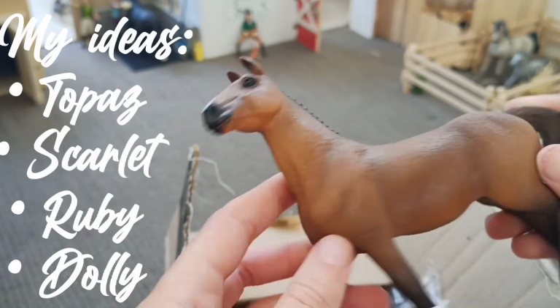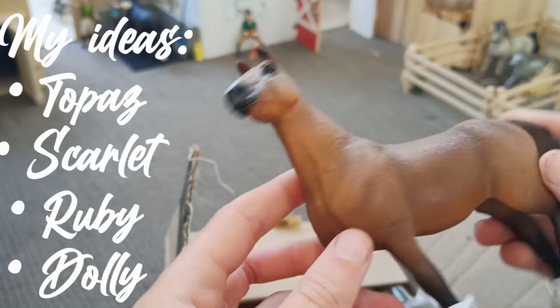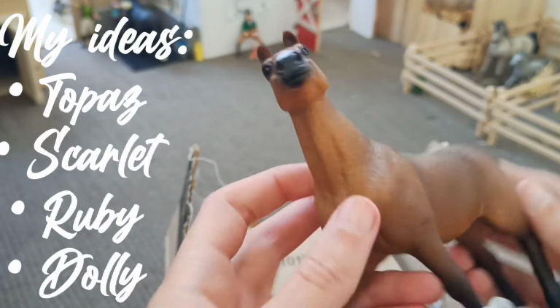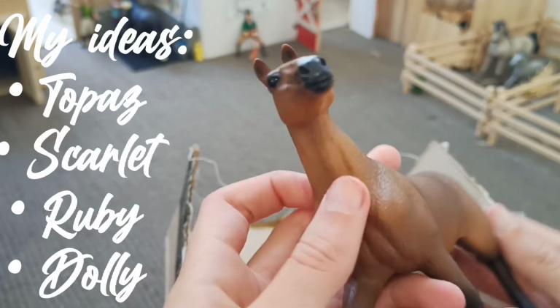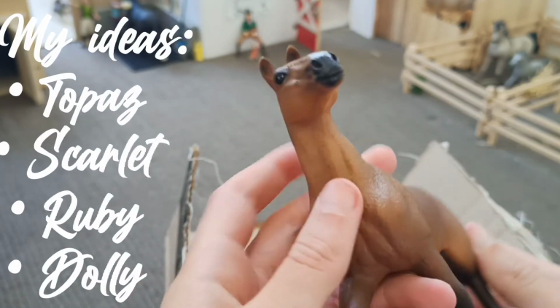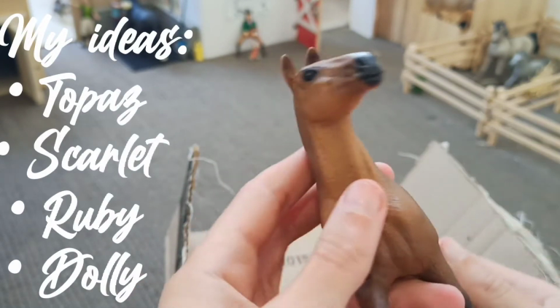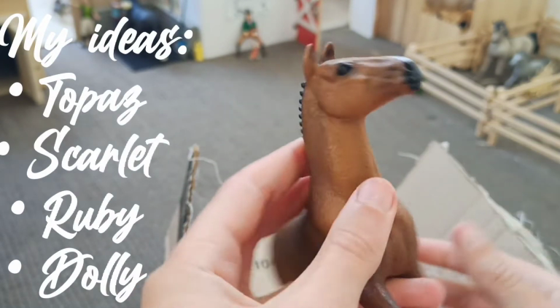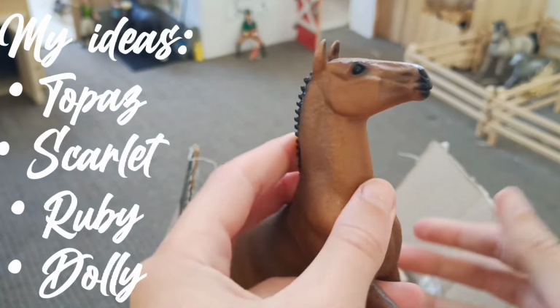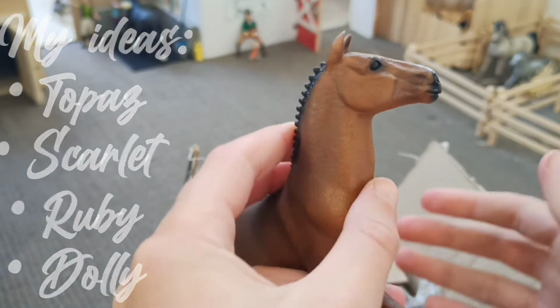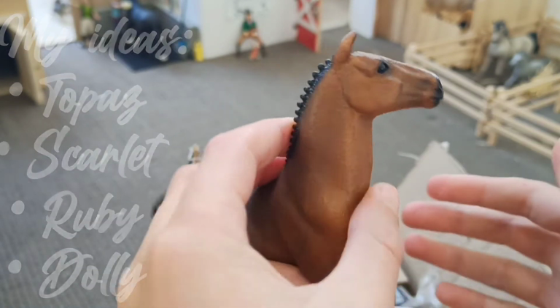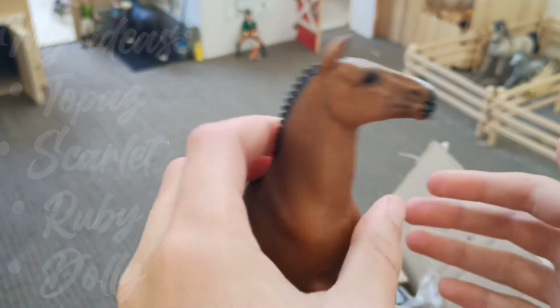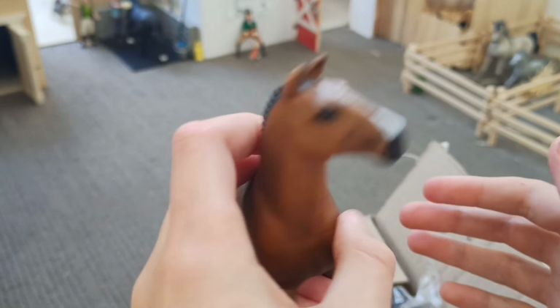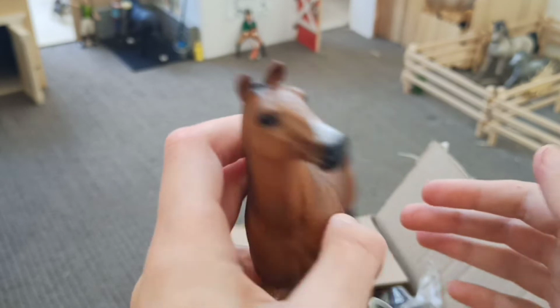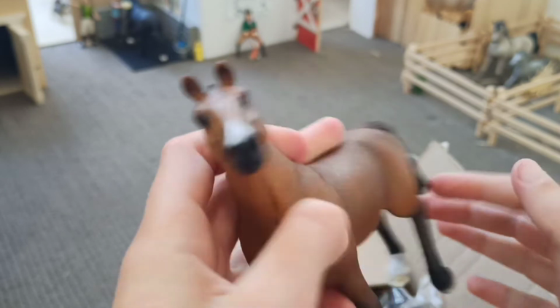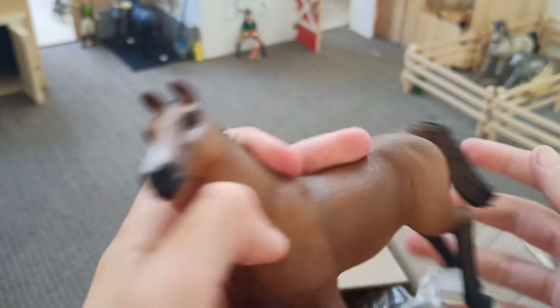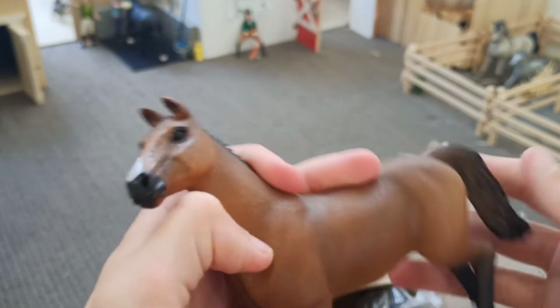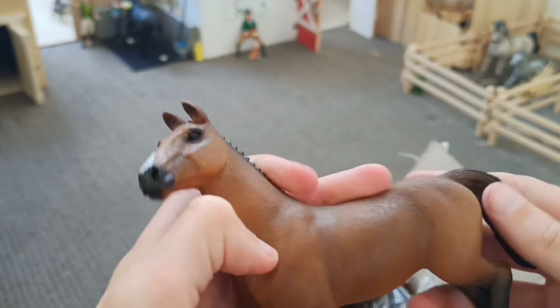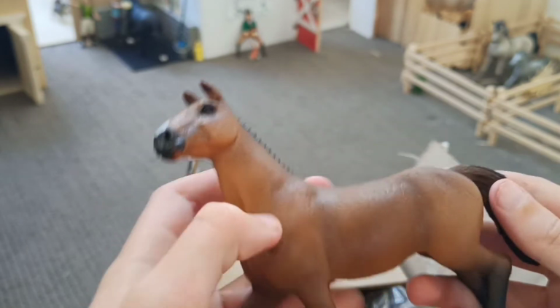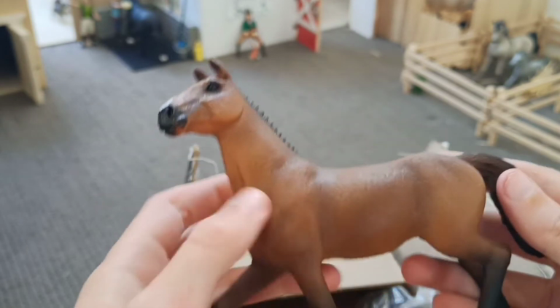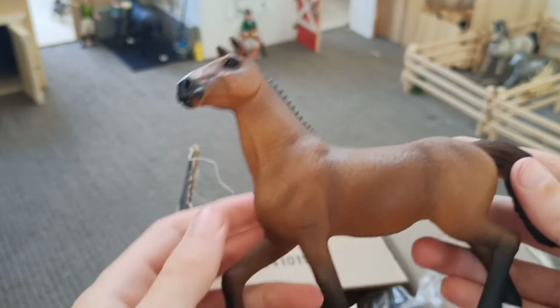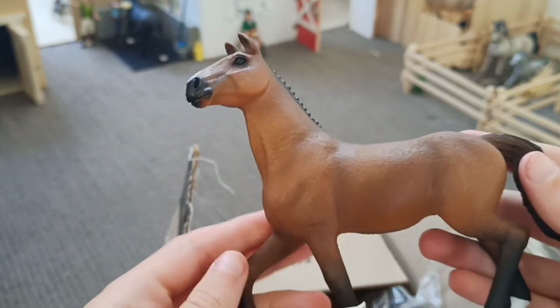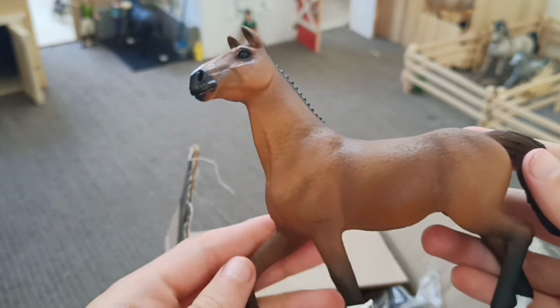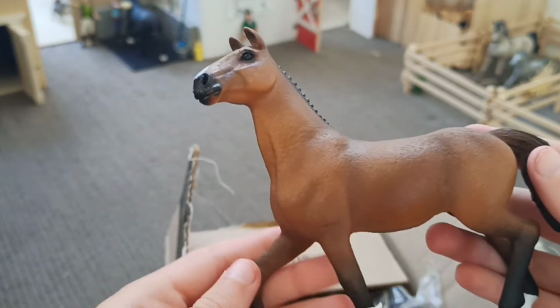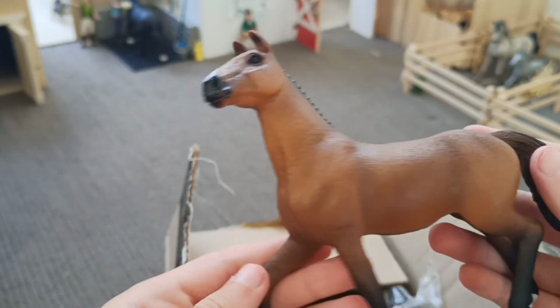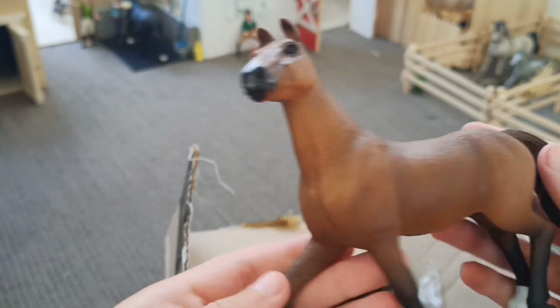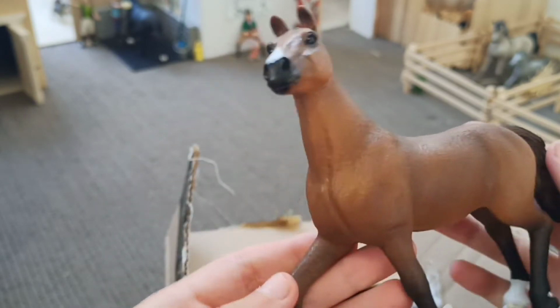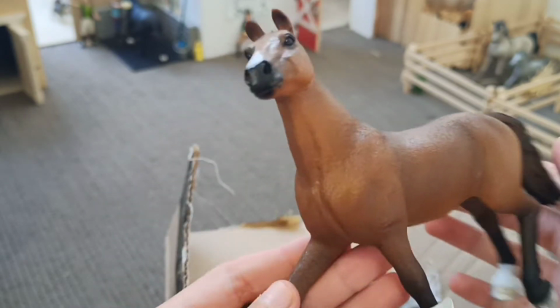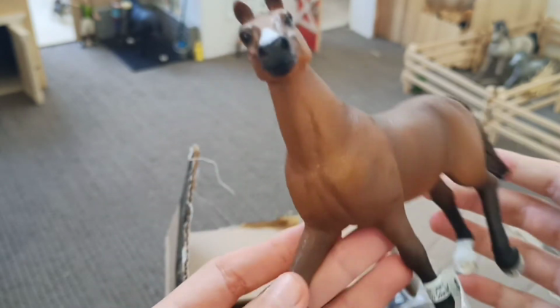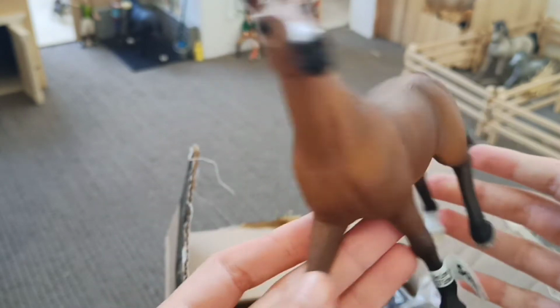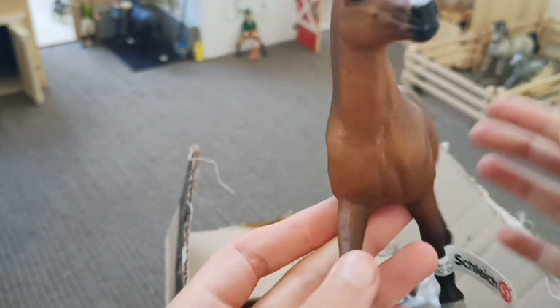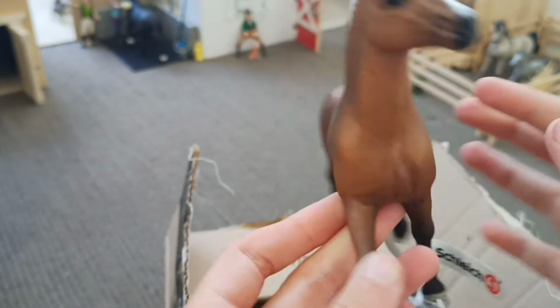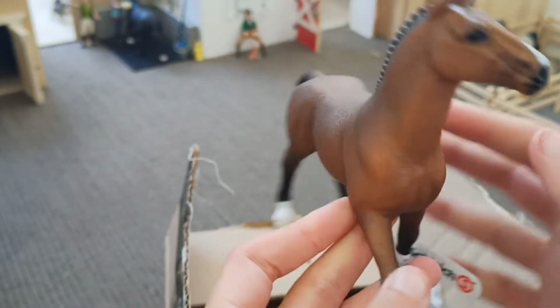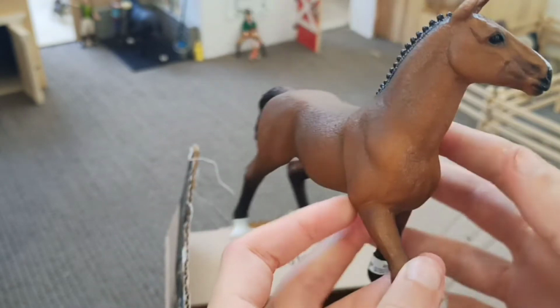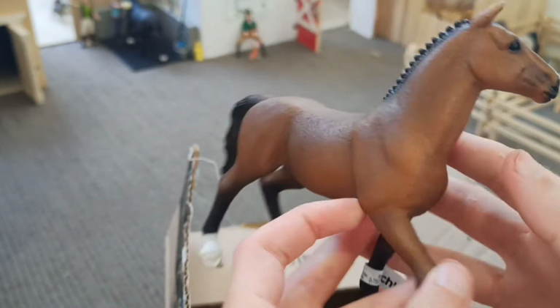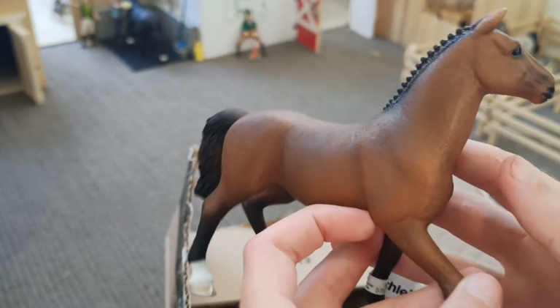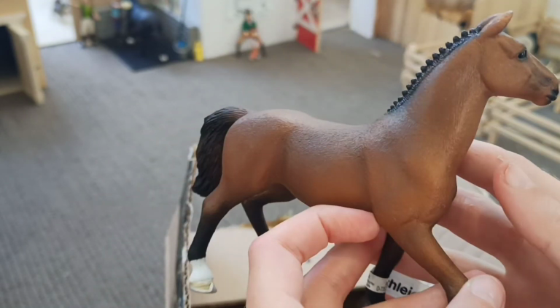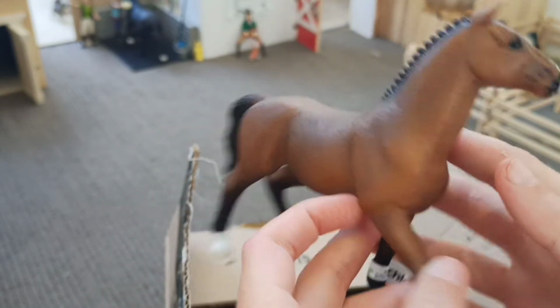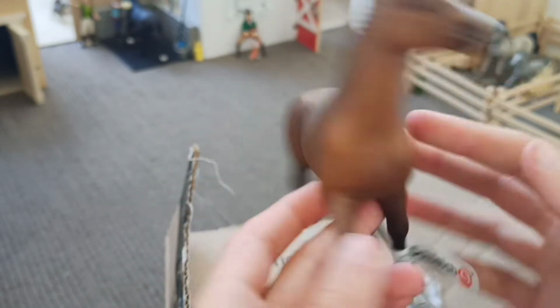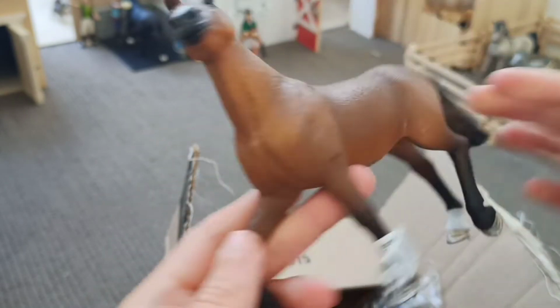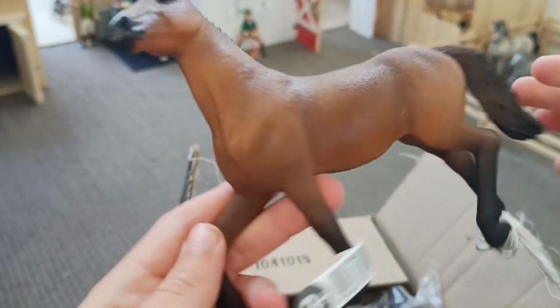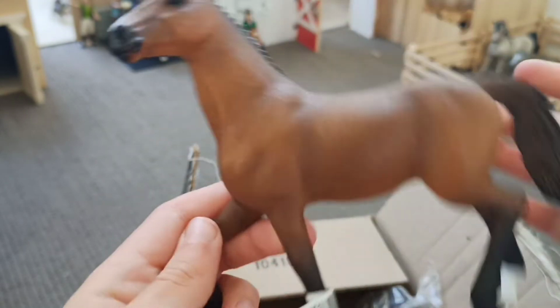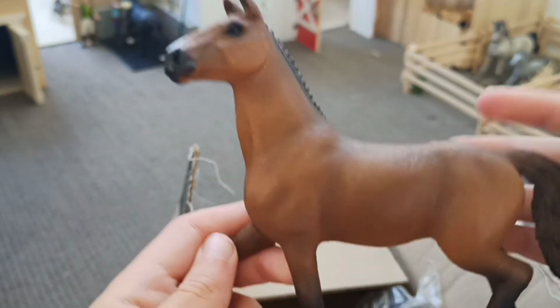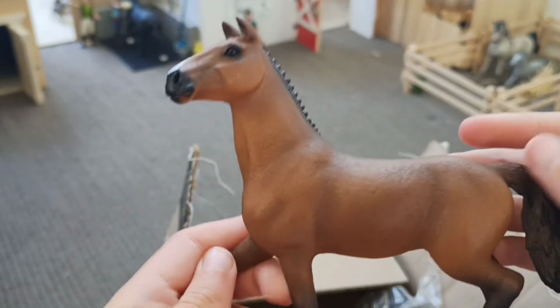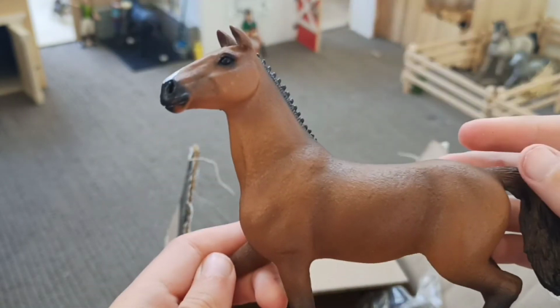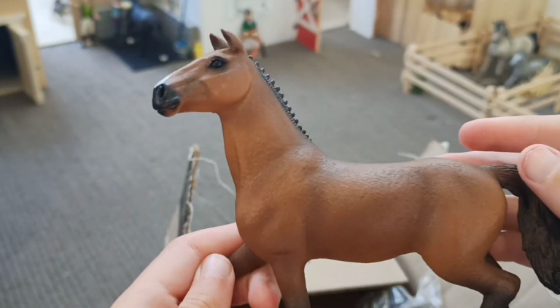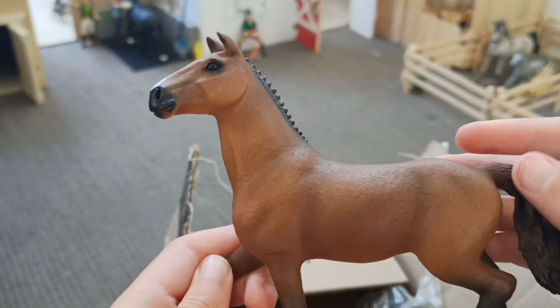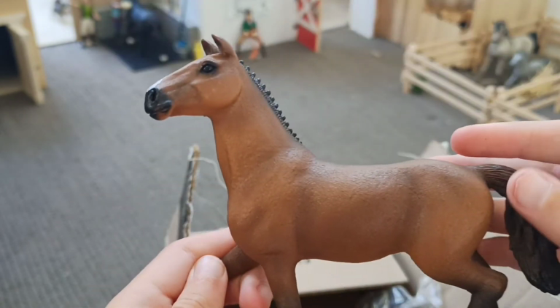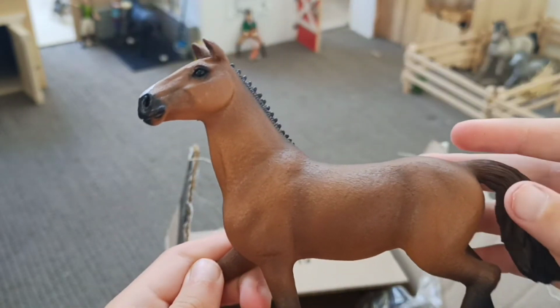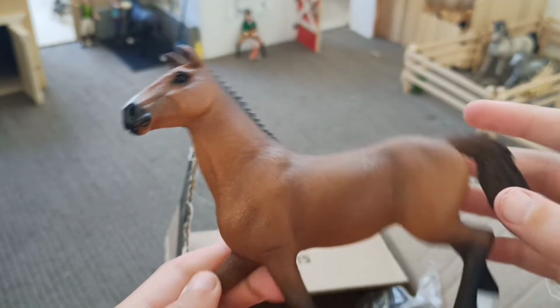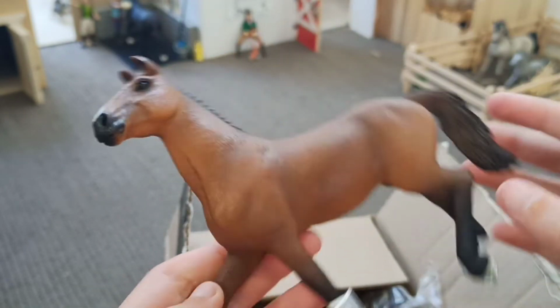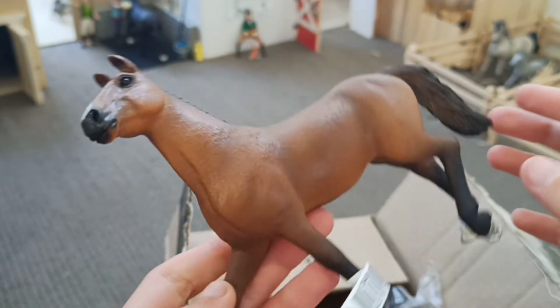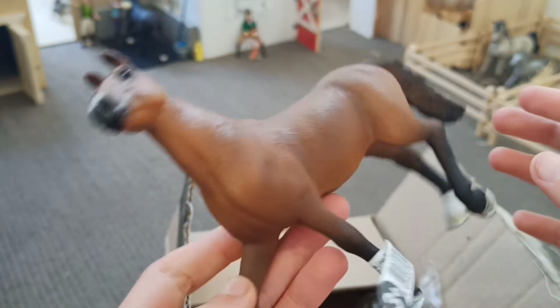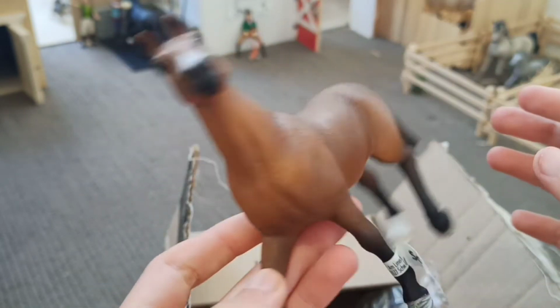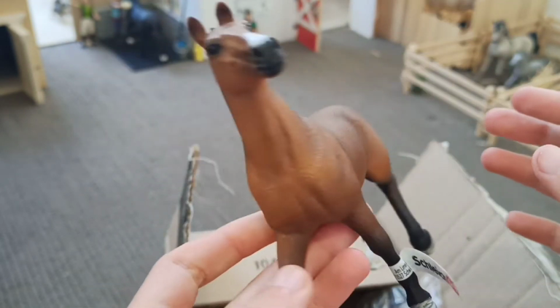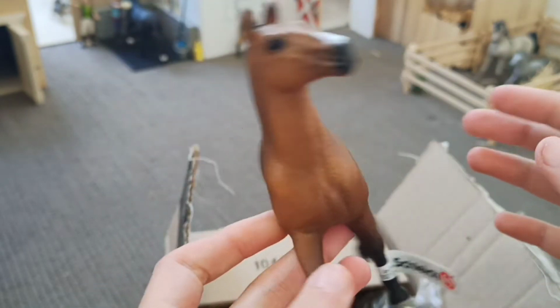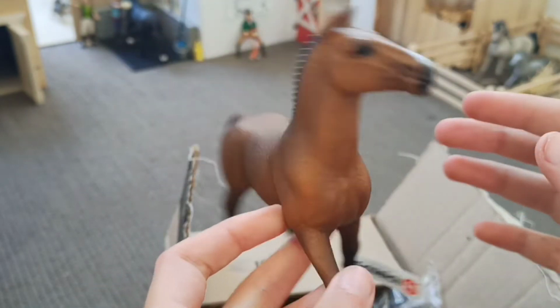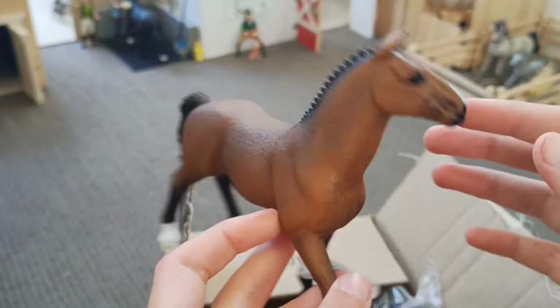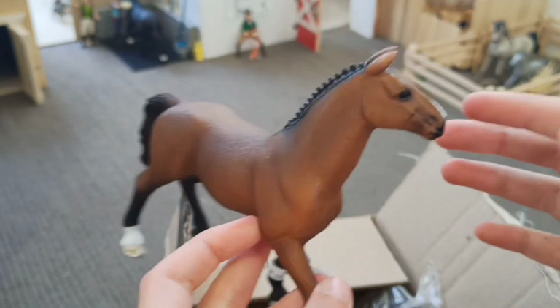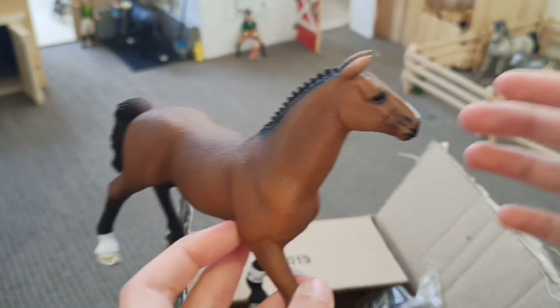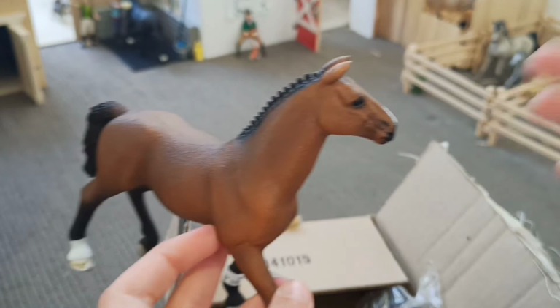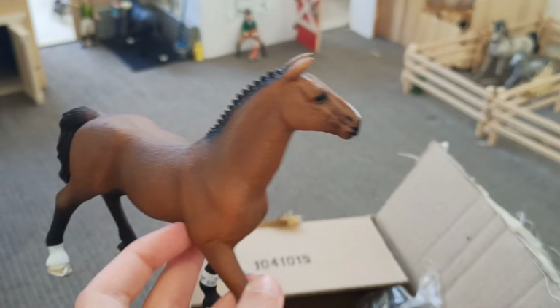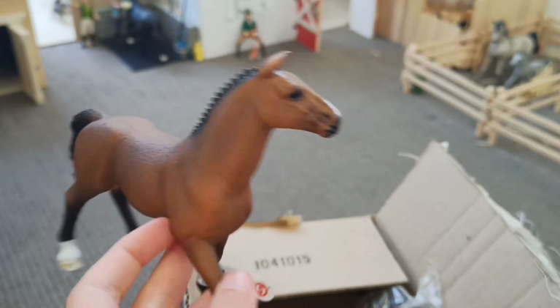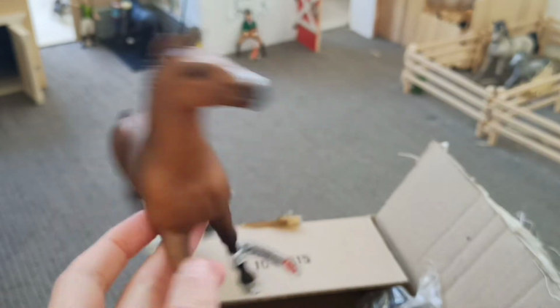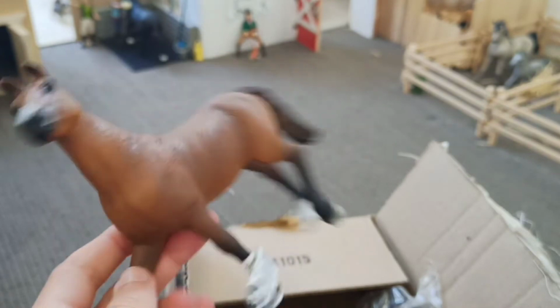Now that we've unboxed her, it's time to put her in a stable, and then that will be the end of the video.